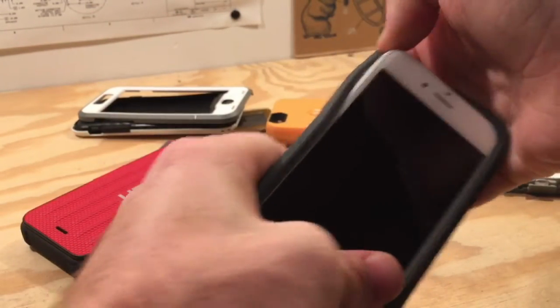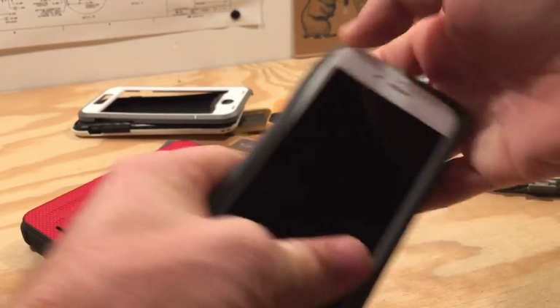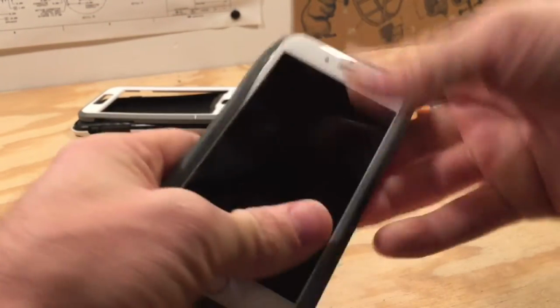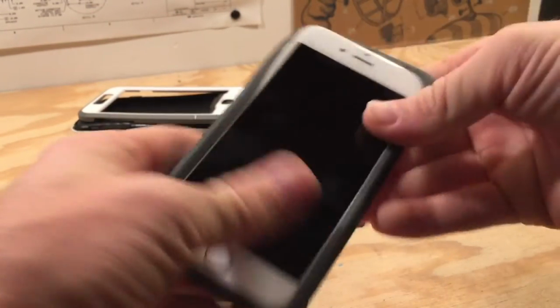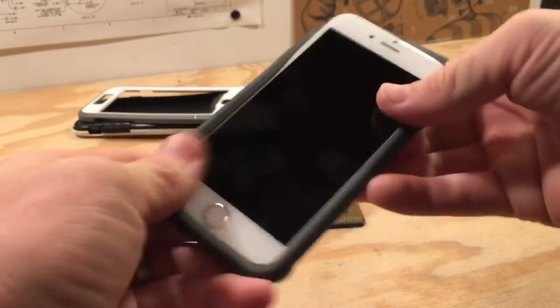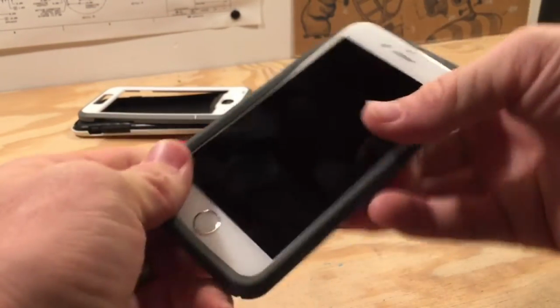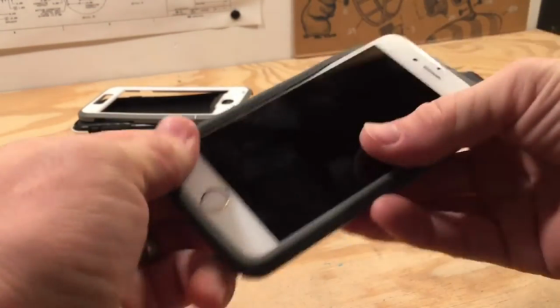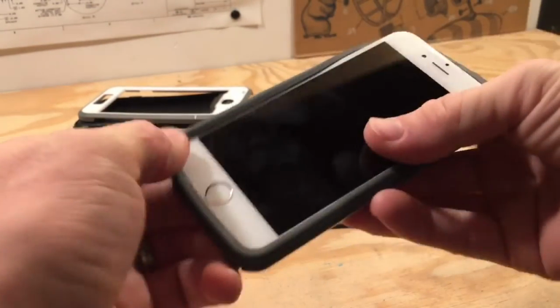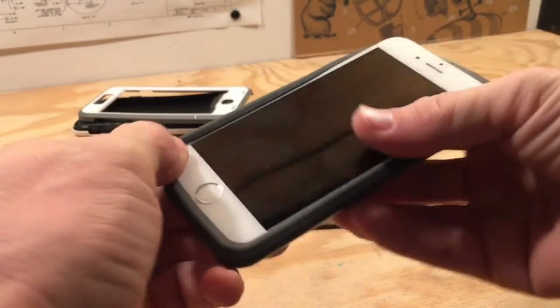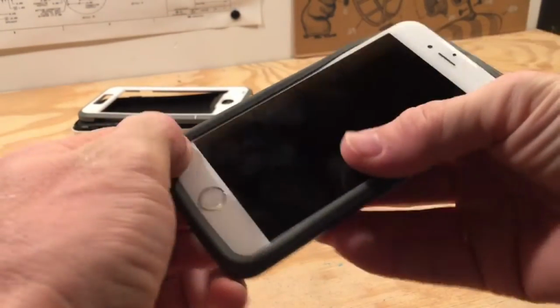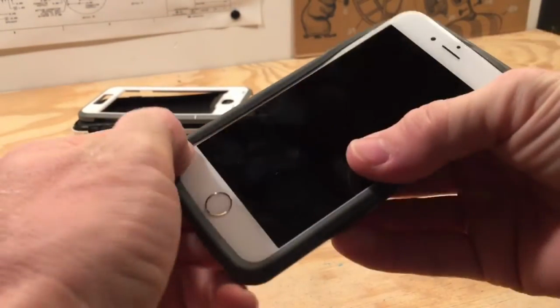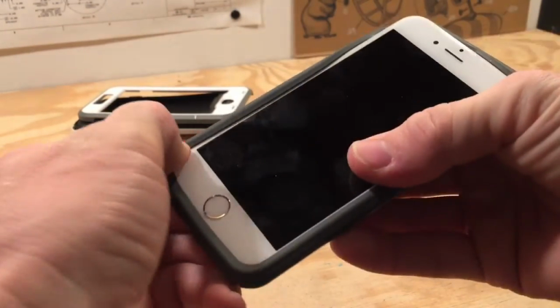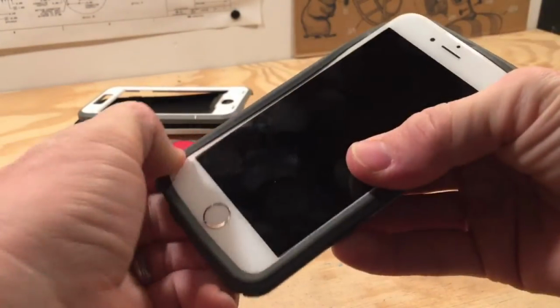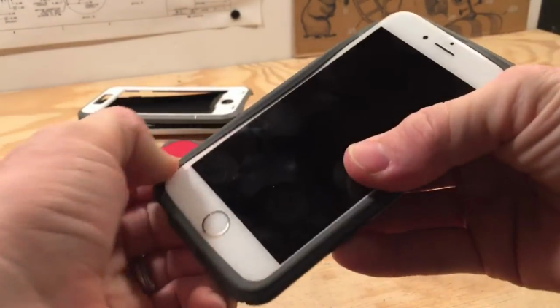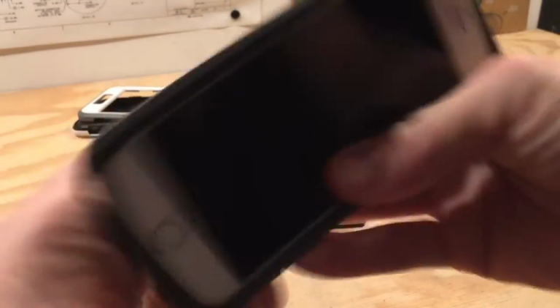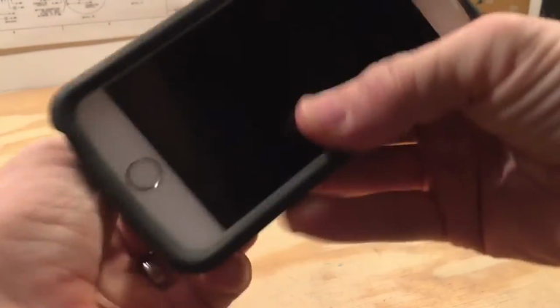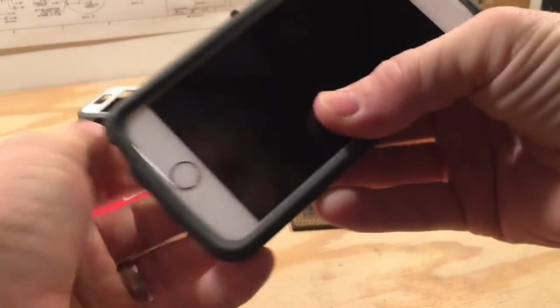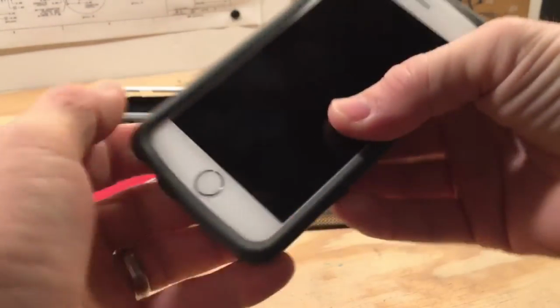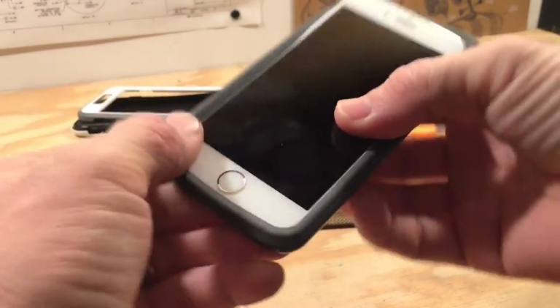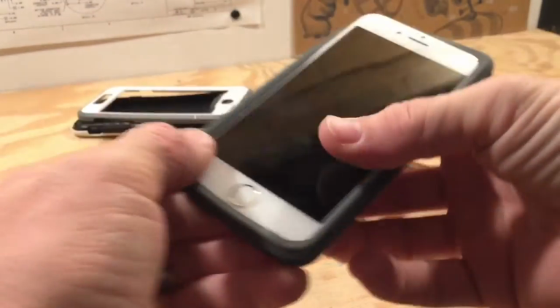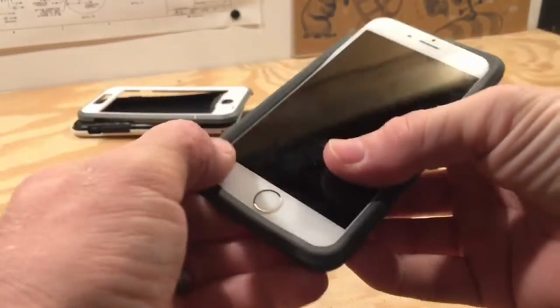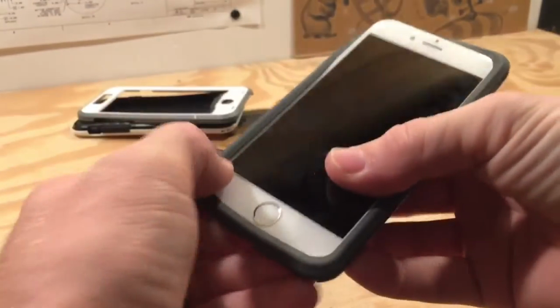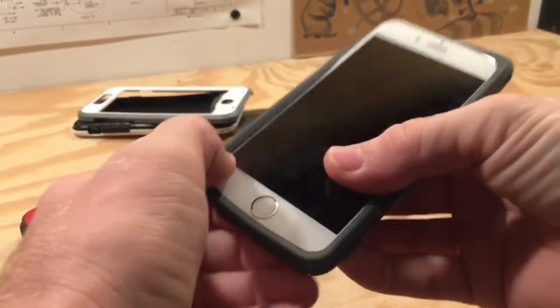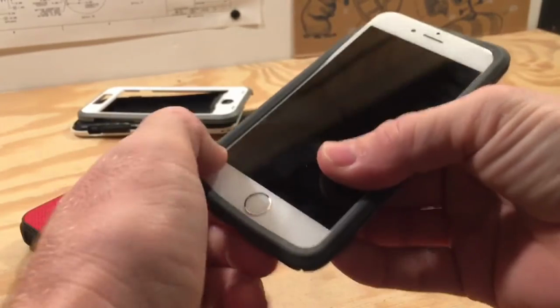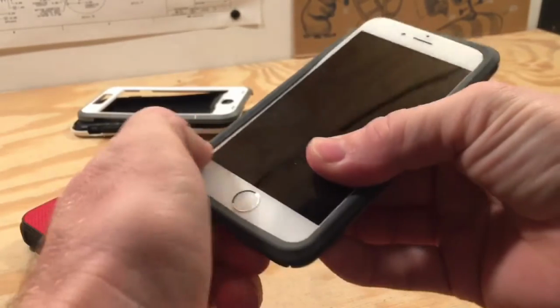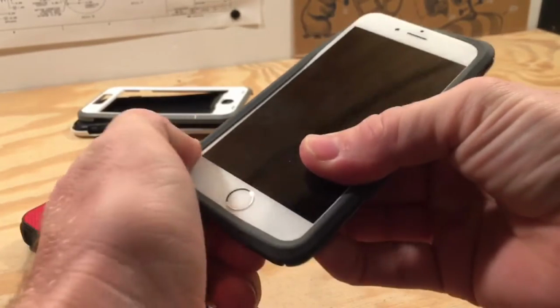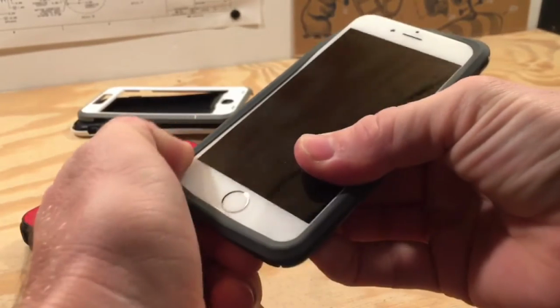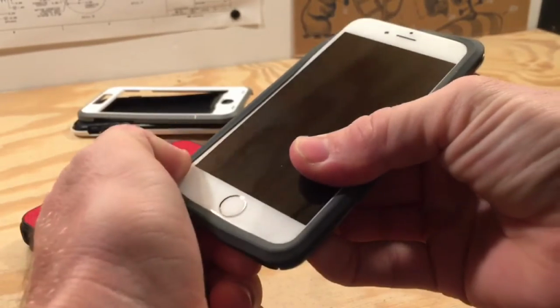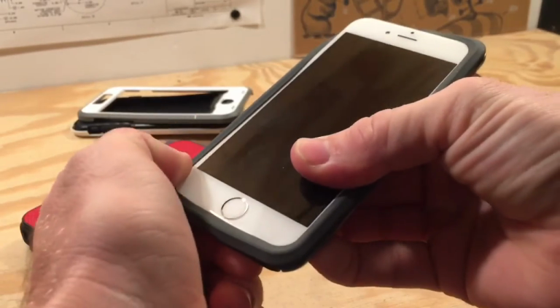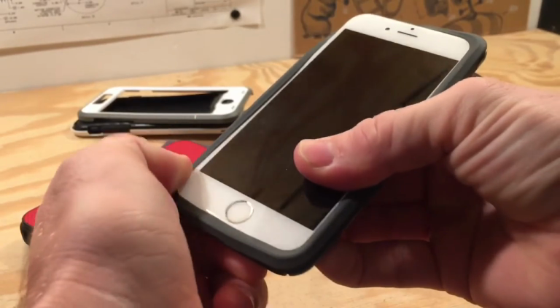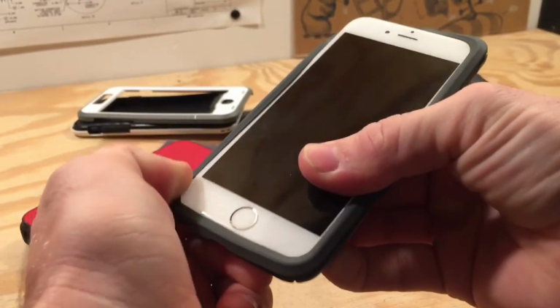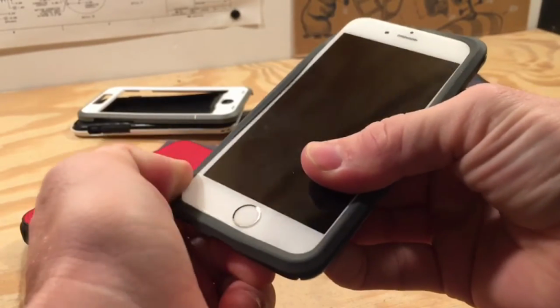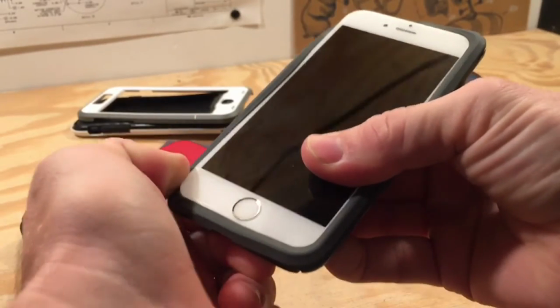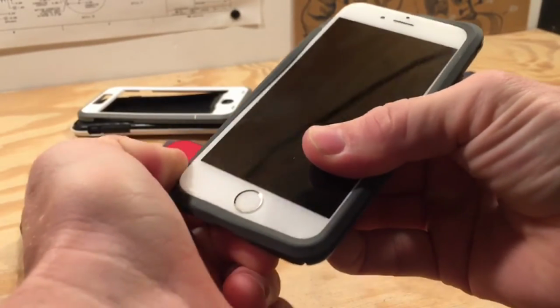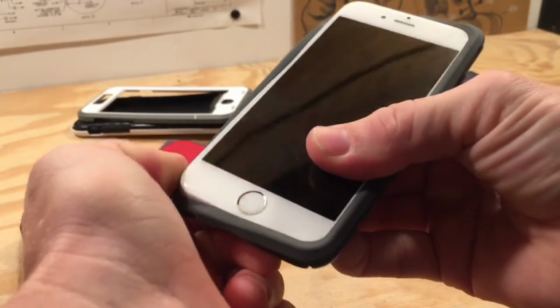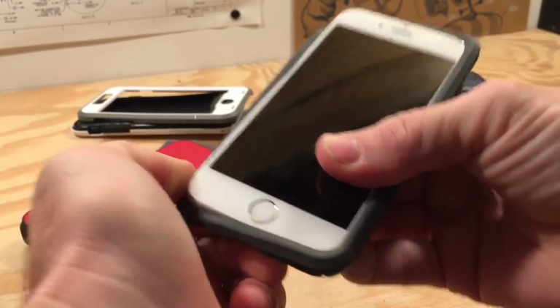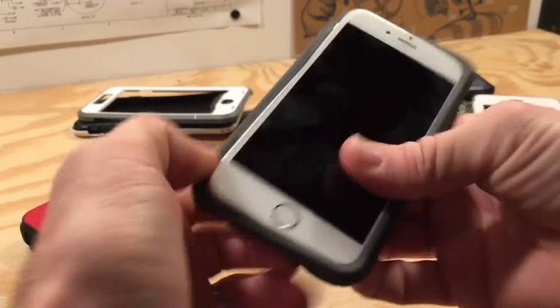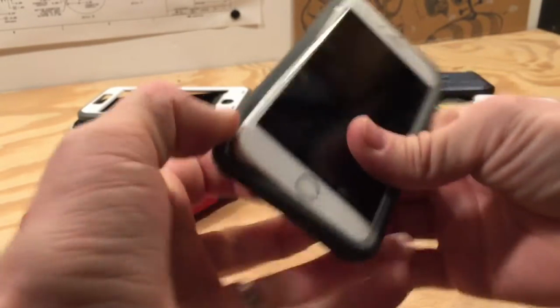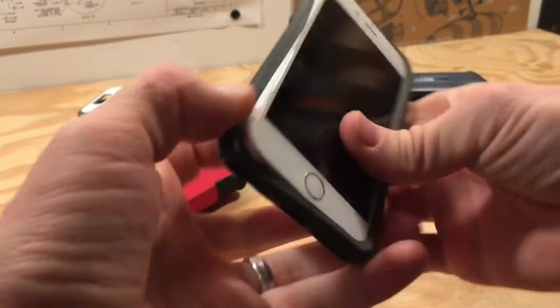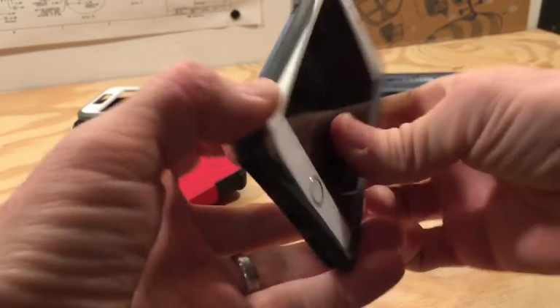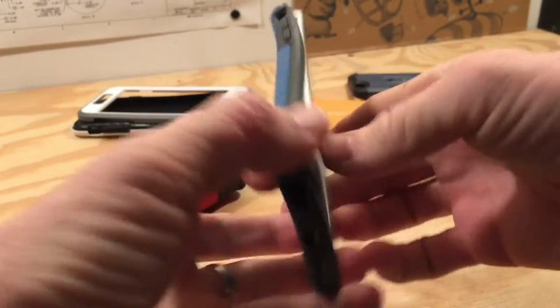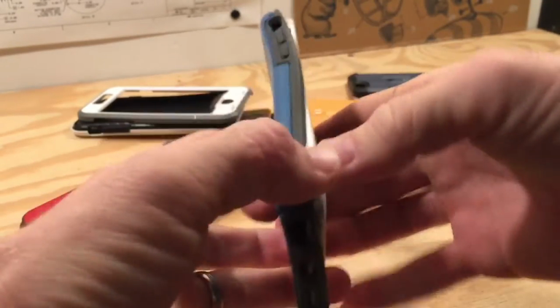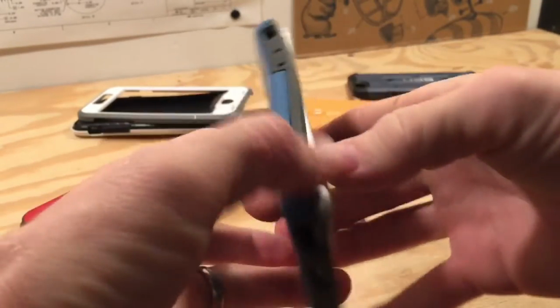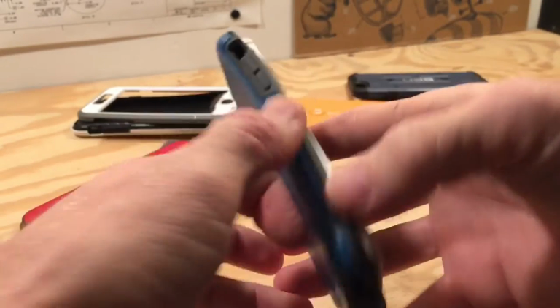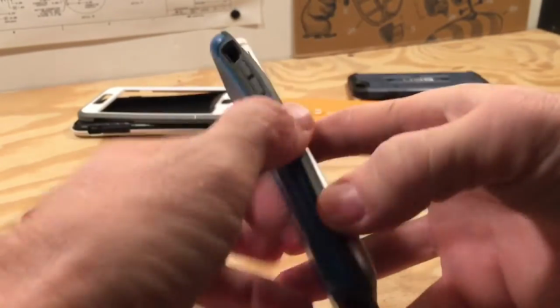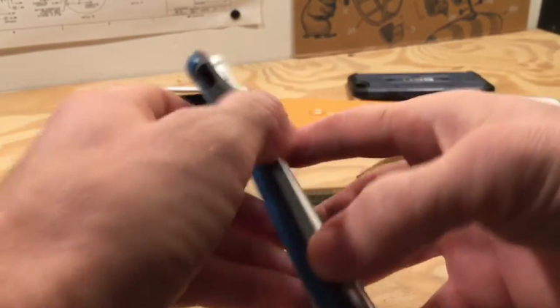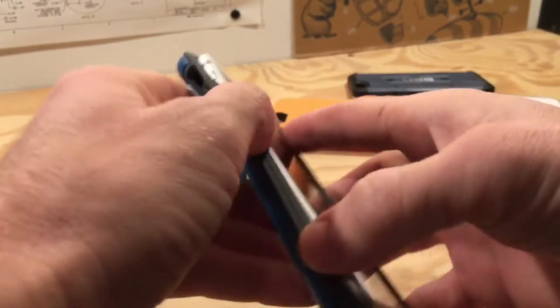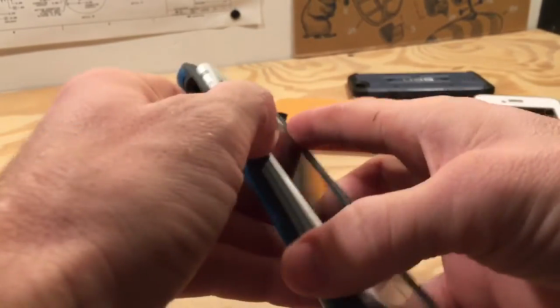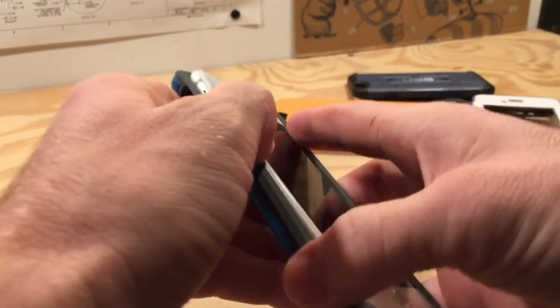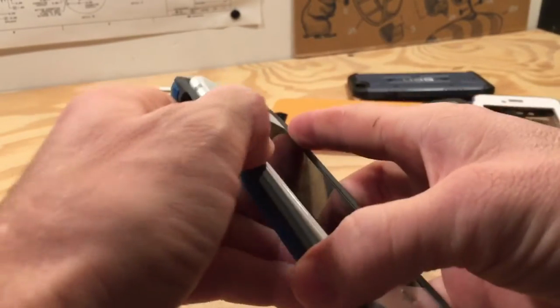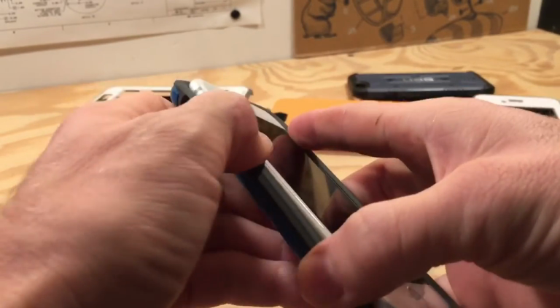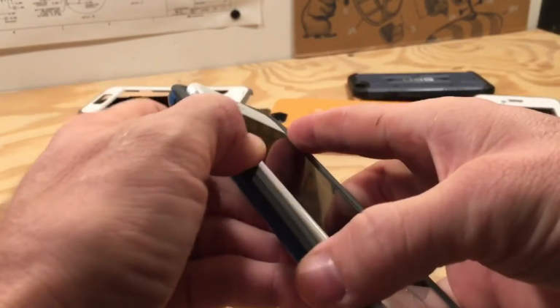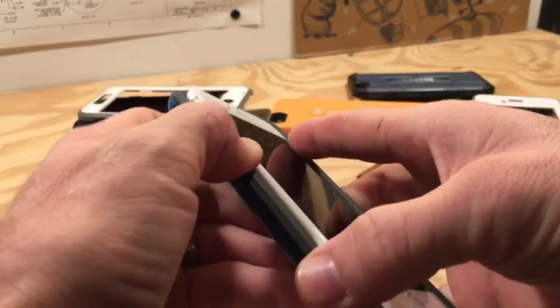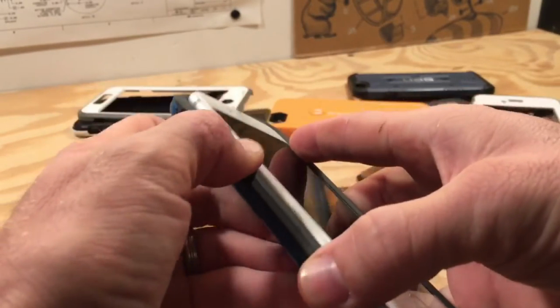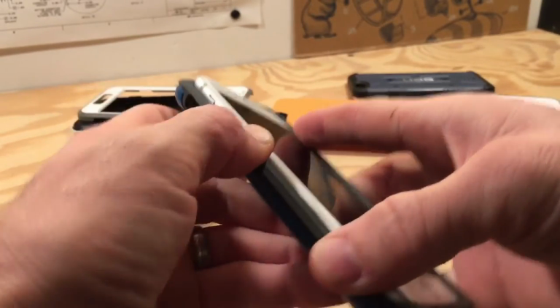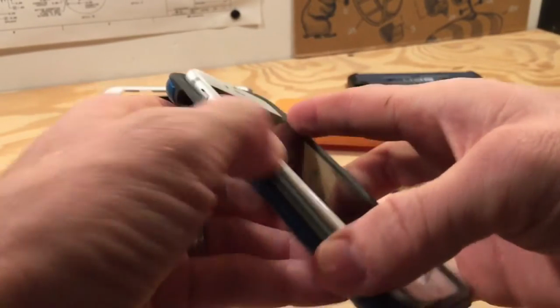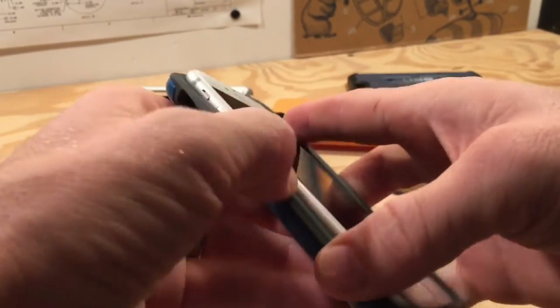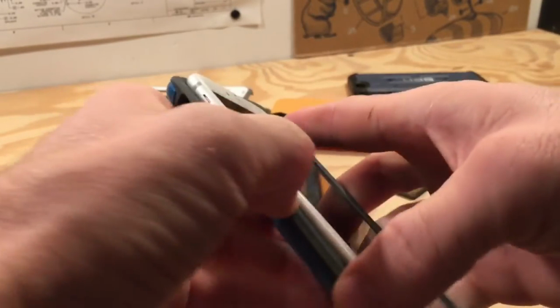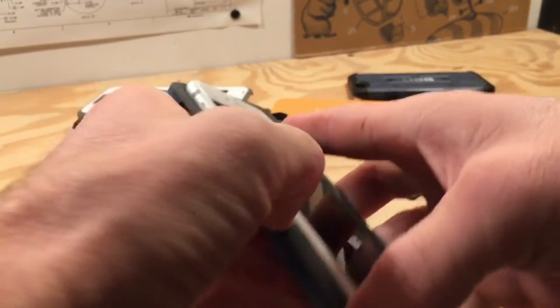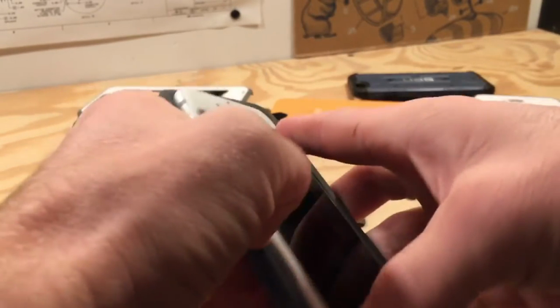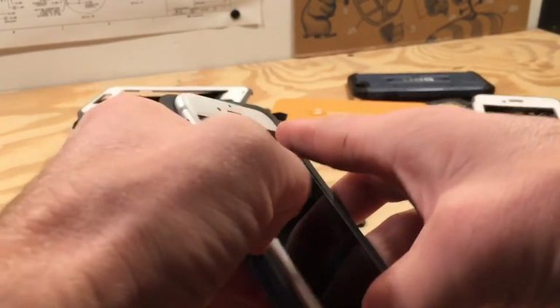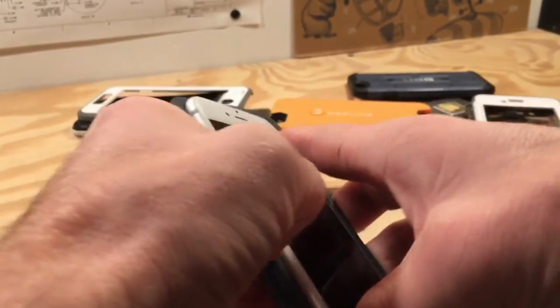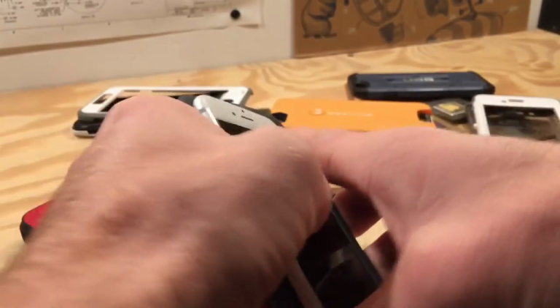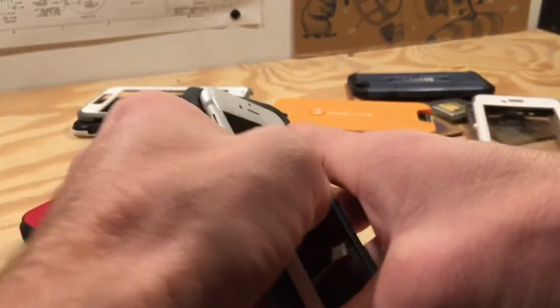With the OtterBox Symmetry series here, the size difference is slightly noticeable. I was surprised at how much more difficult it was to remove the case.